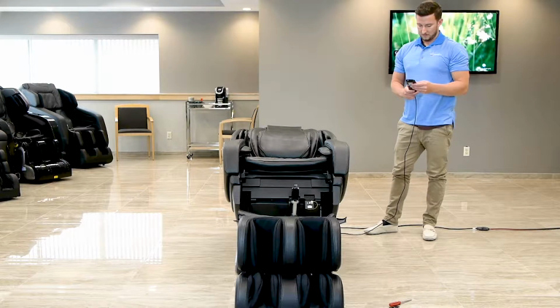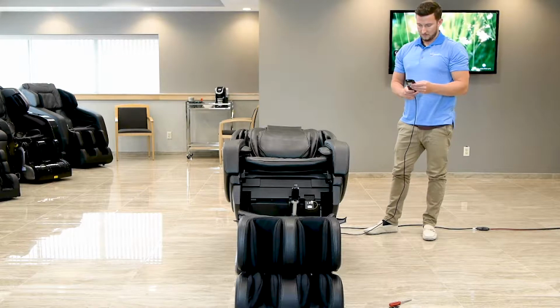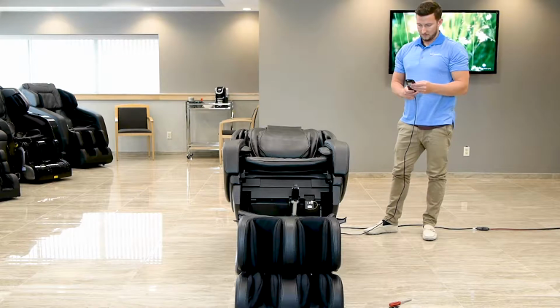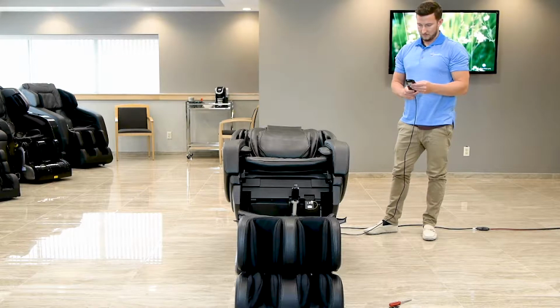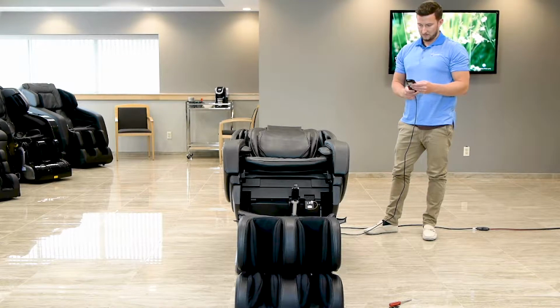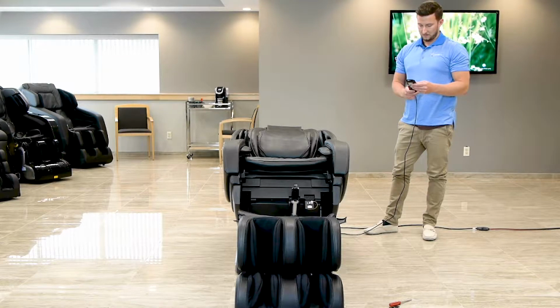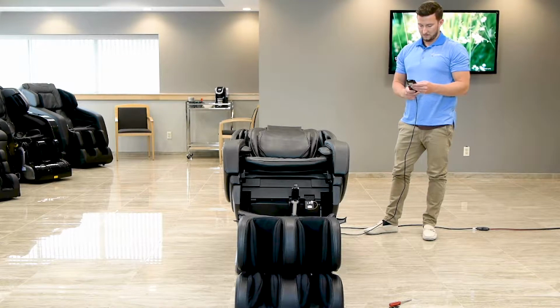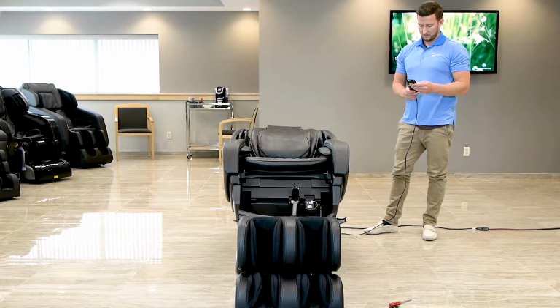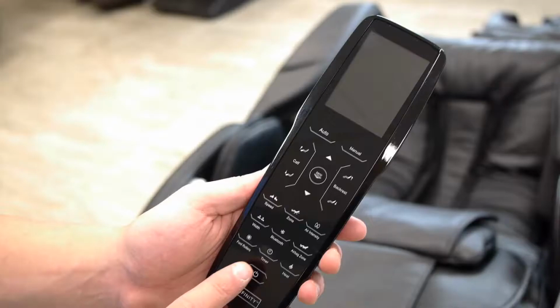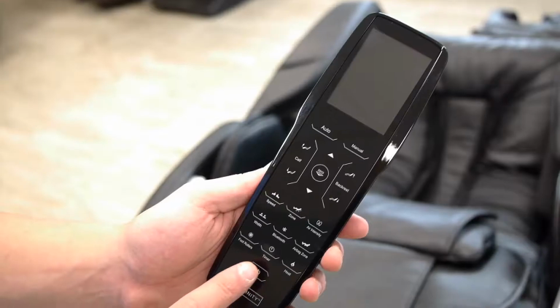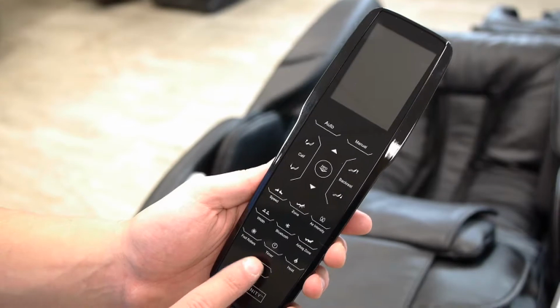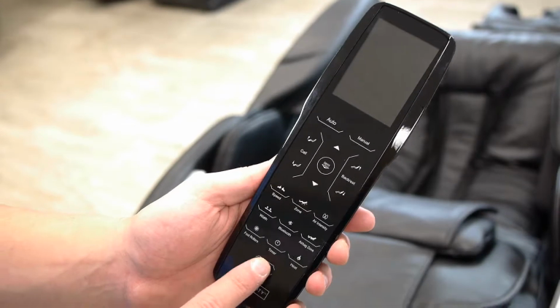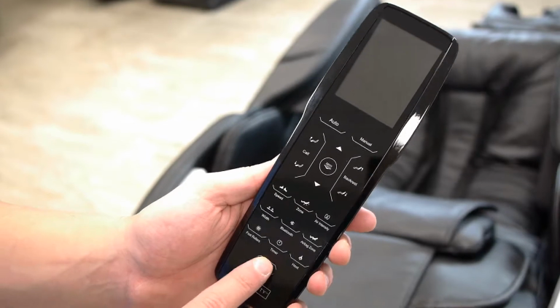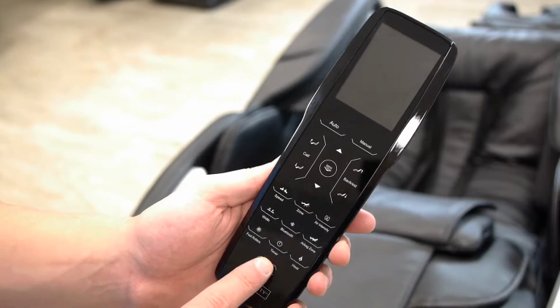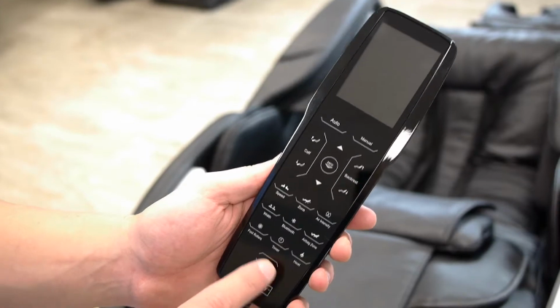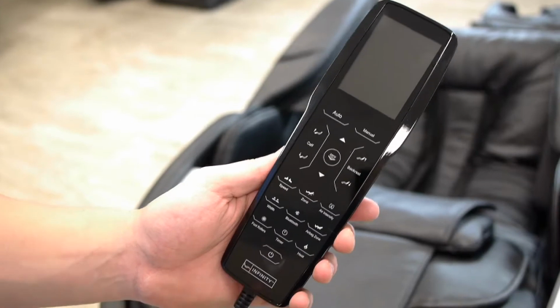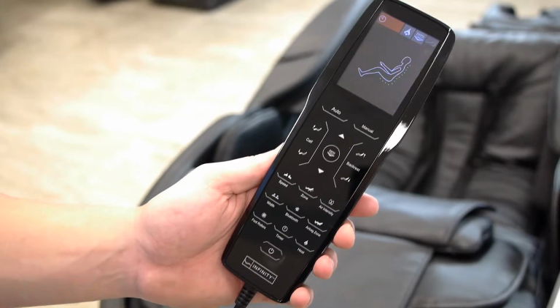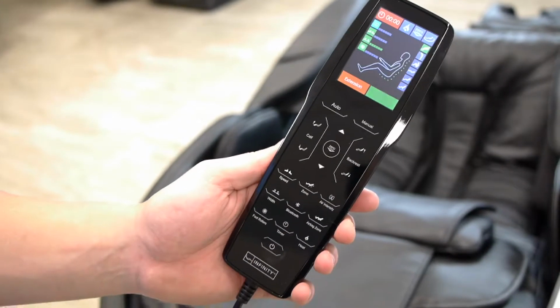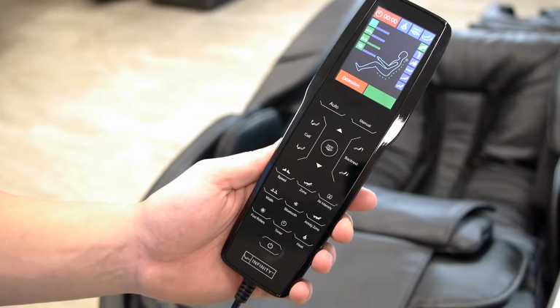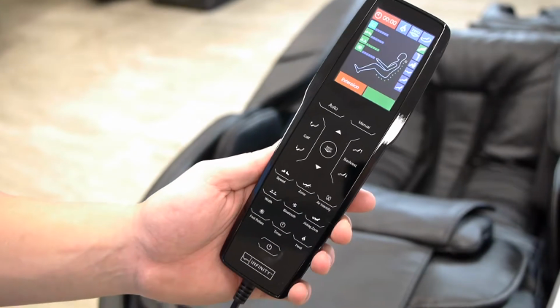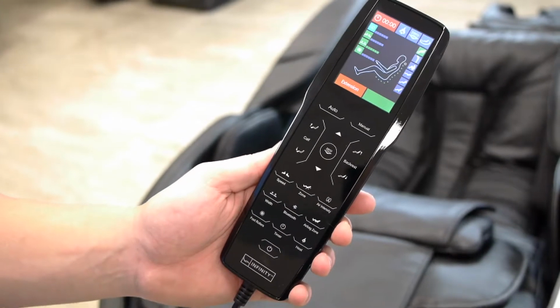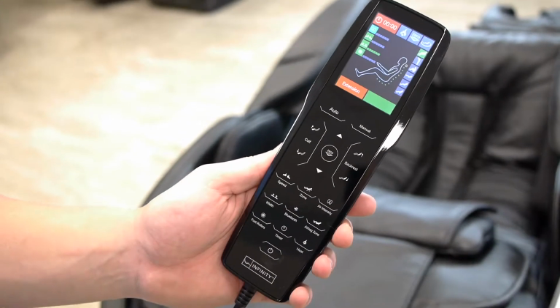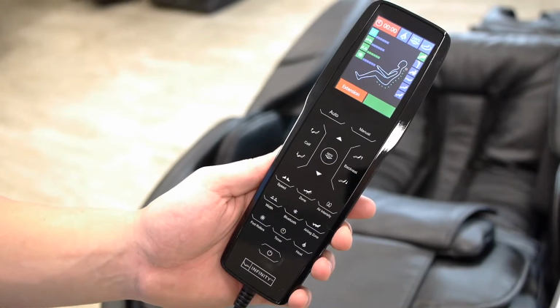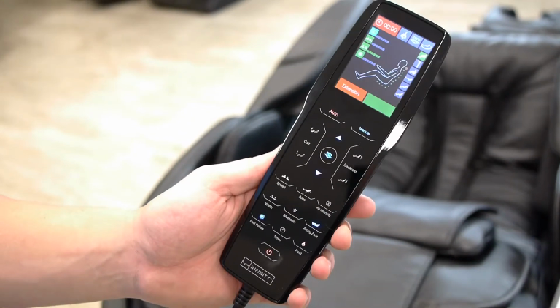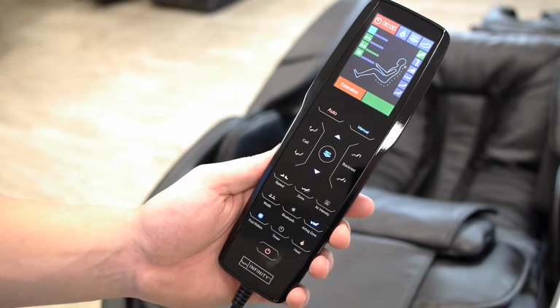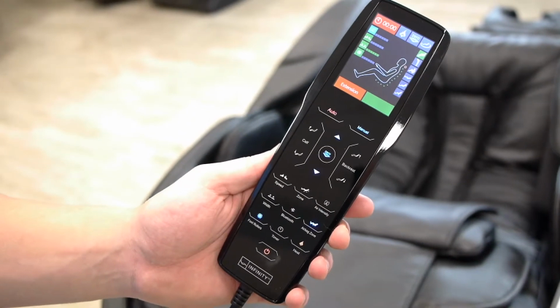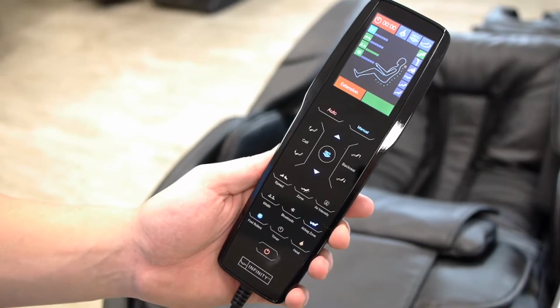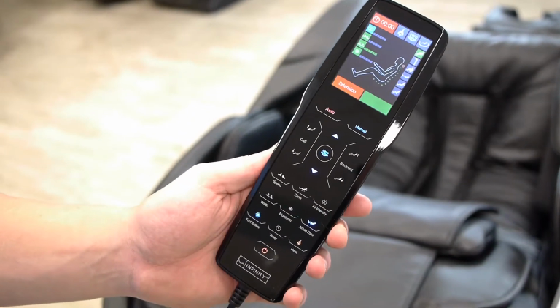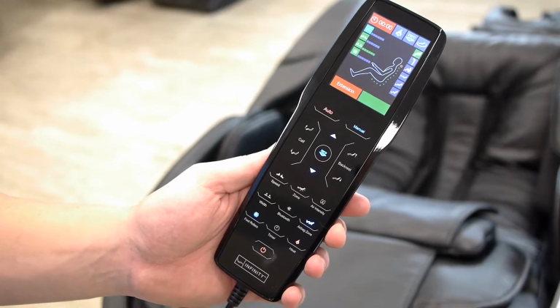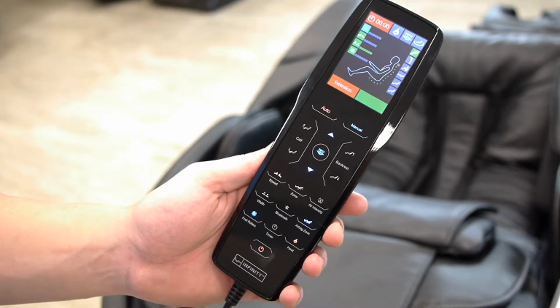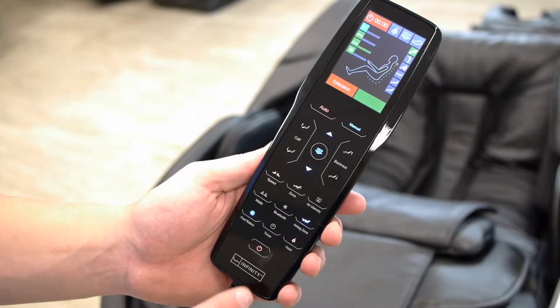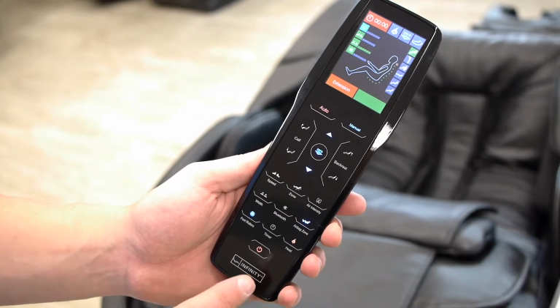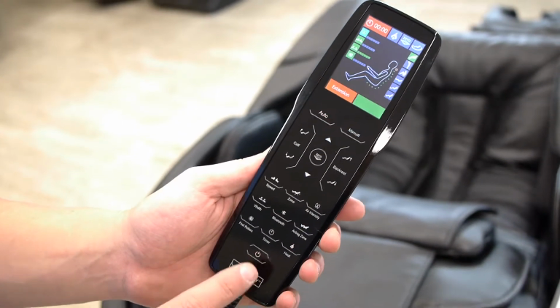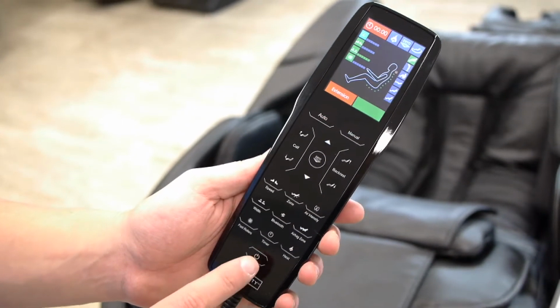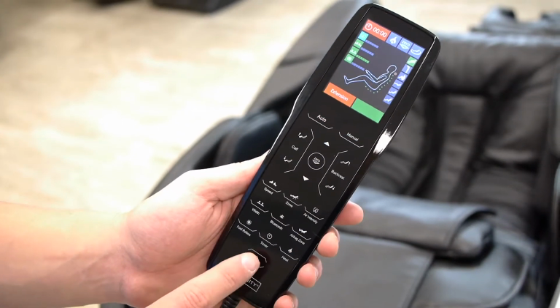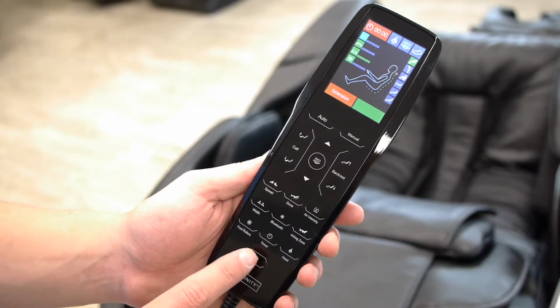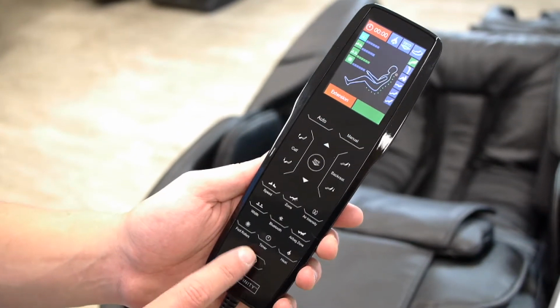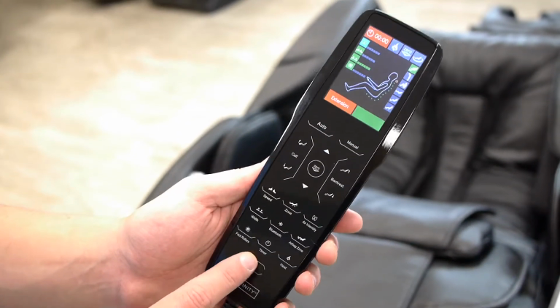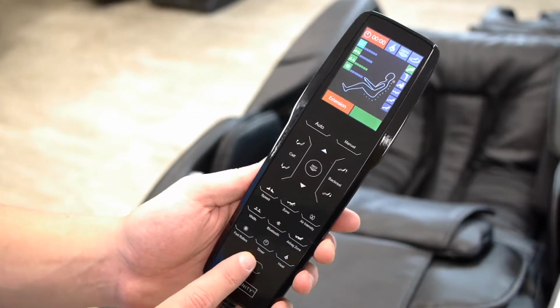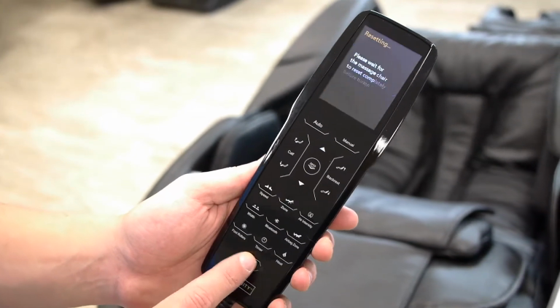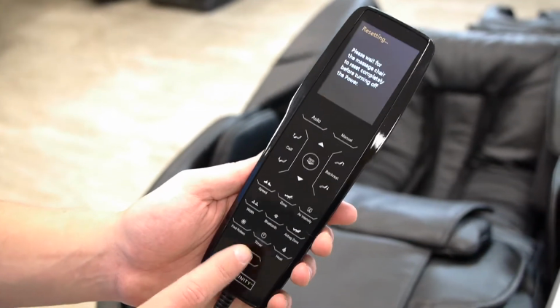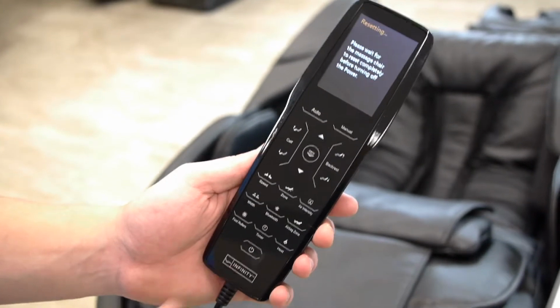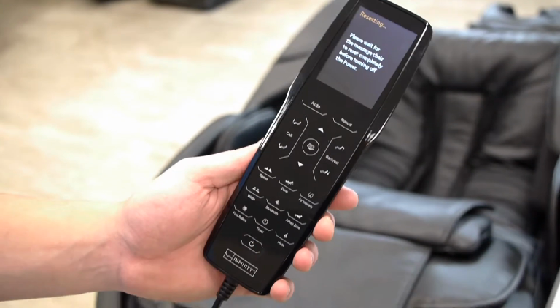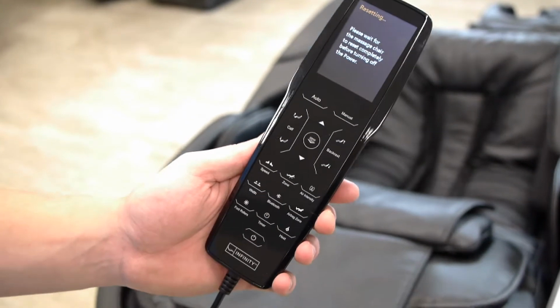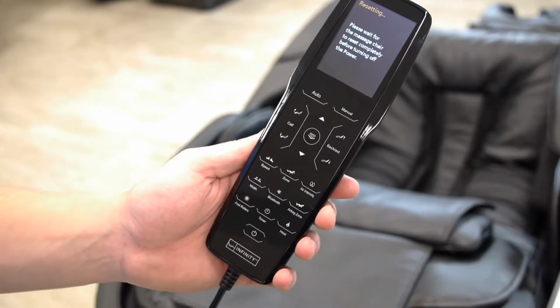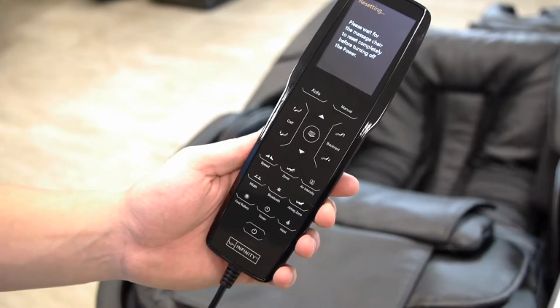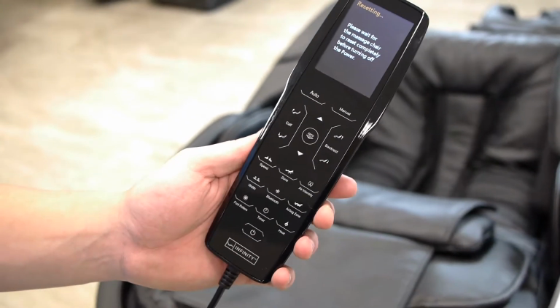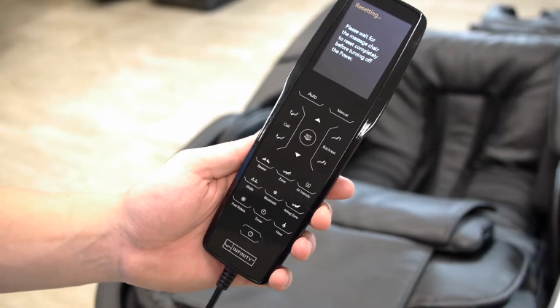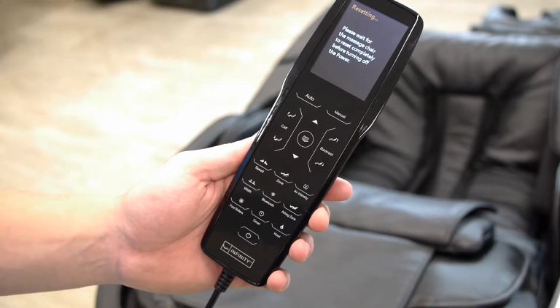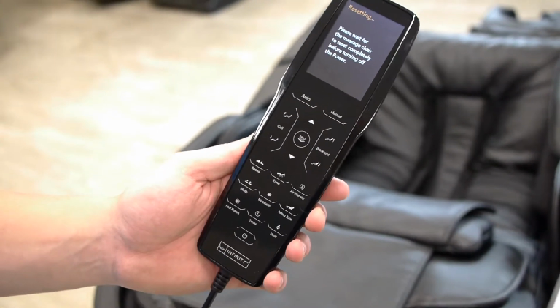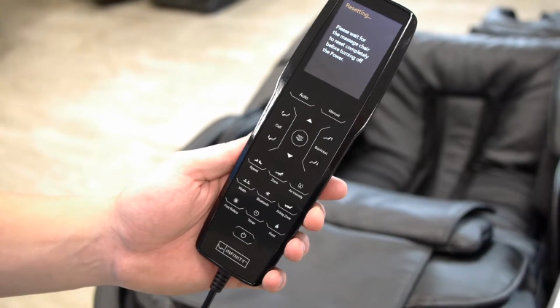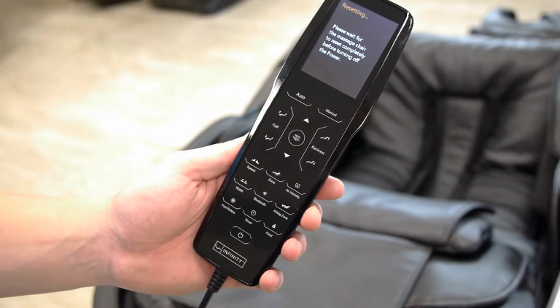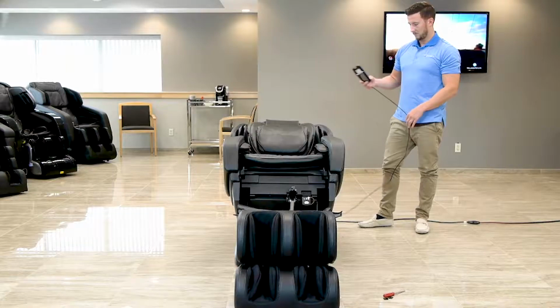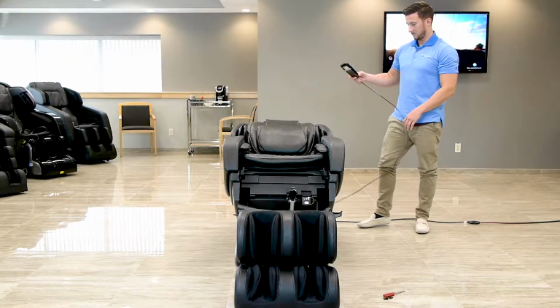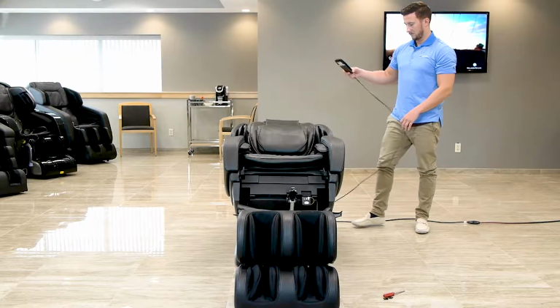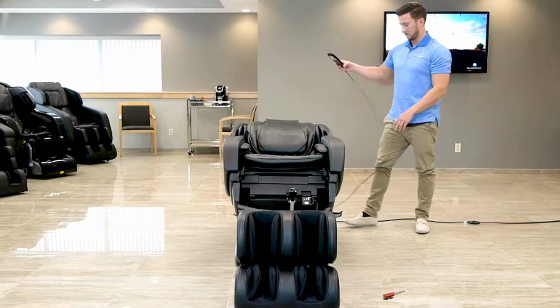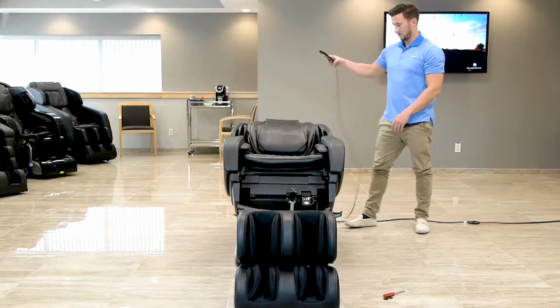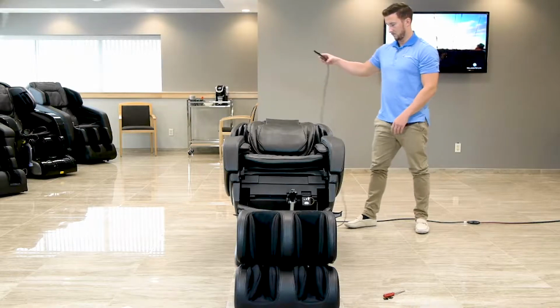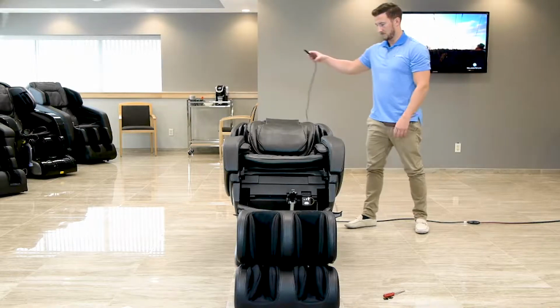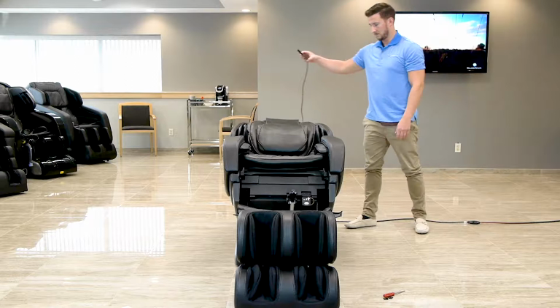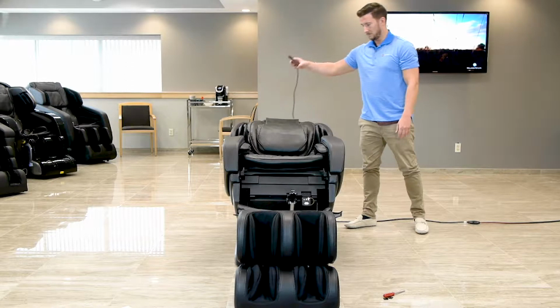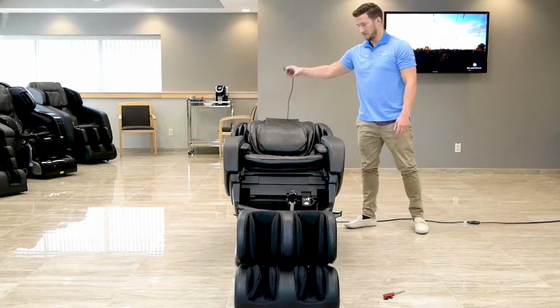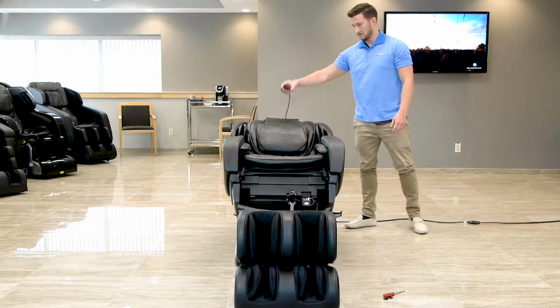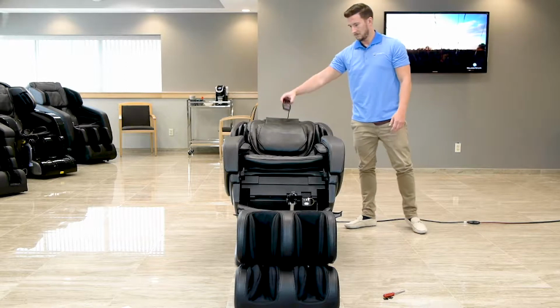Finally, press the power button on the remote once to turn the remote on, then once more to bring the chair into the upright position.